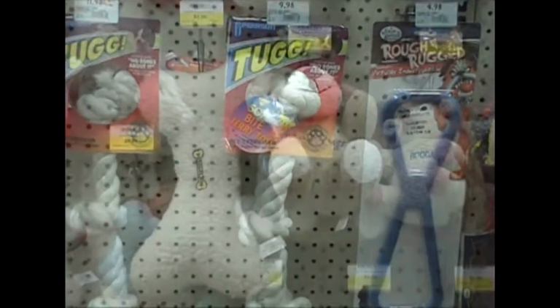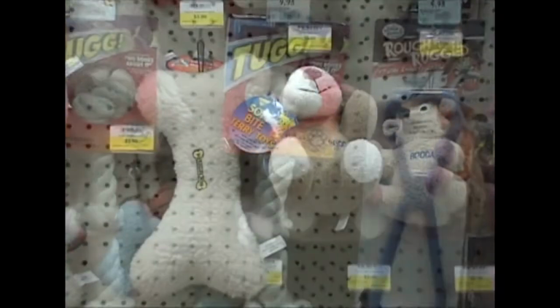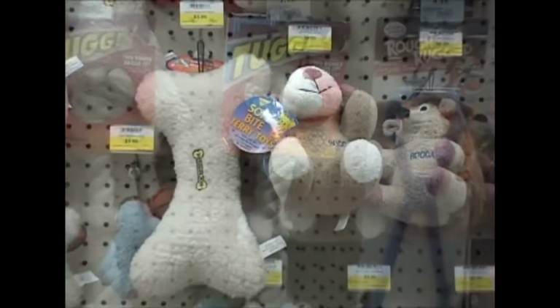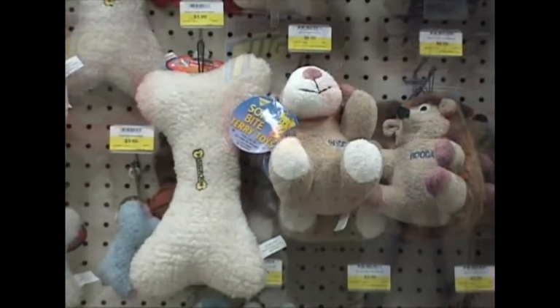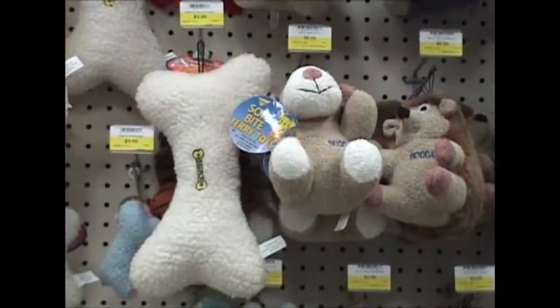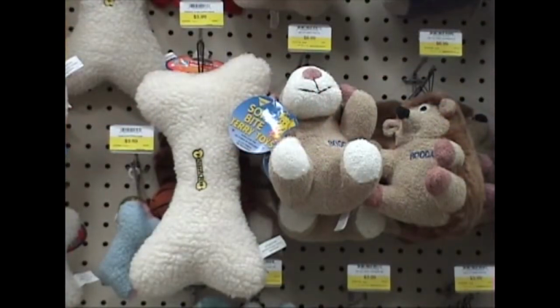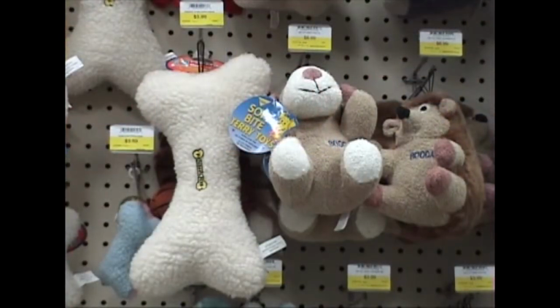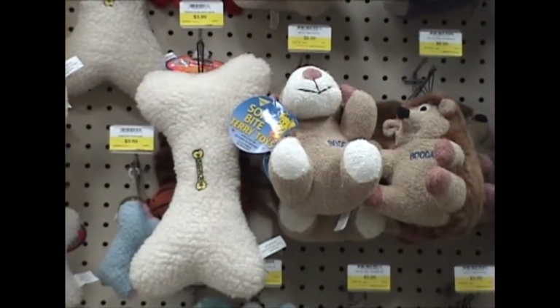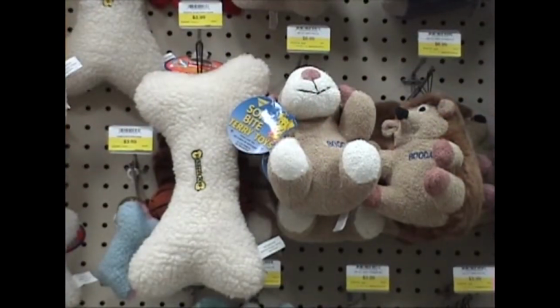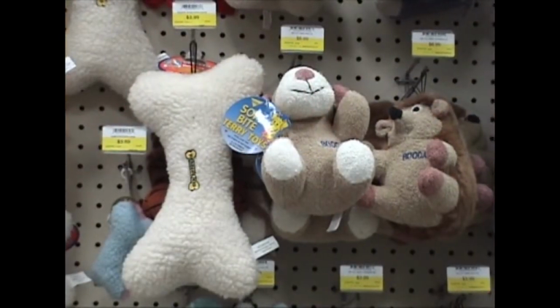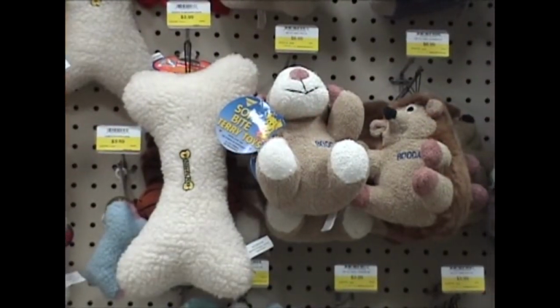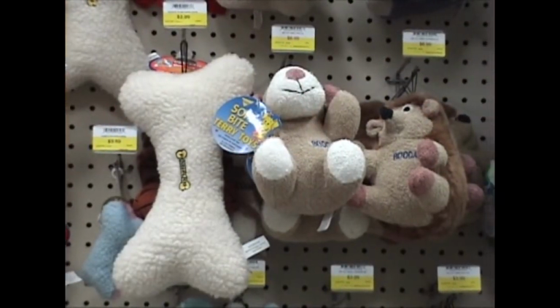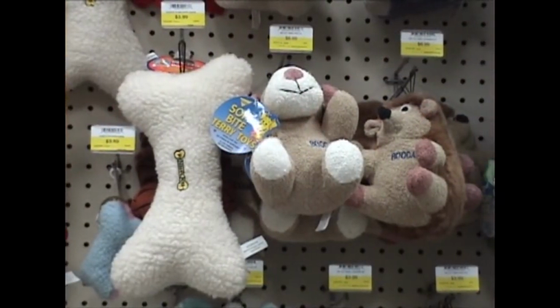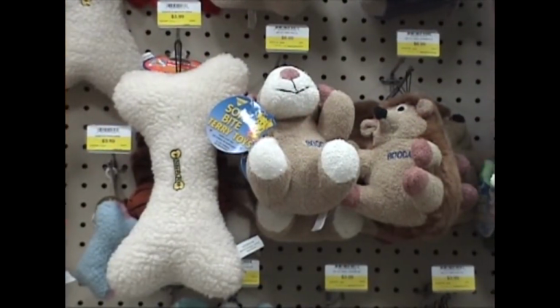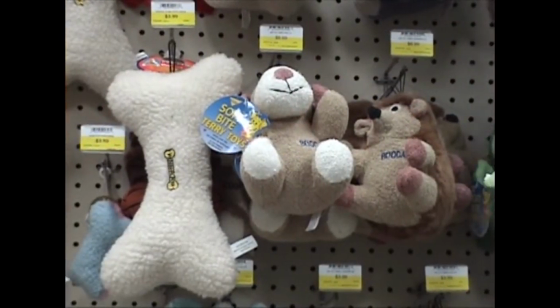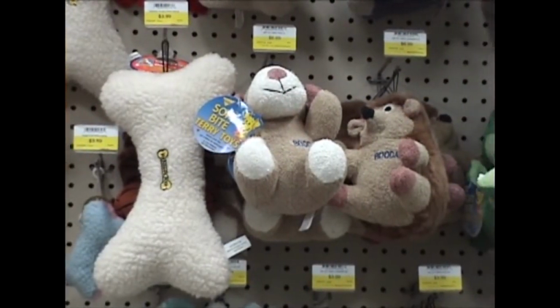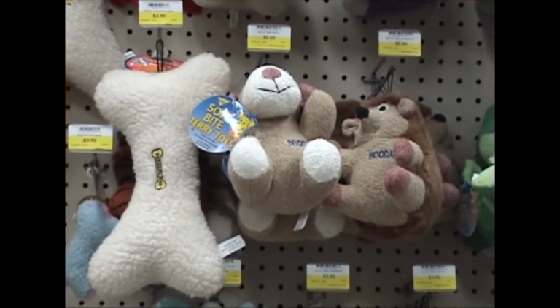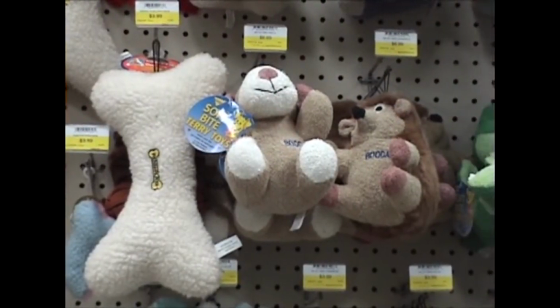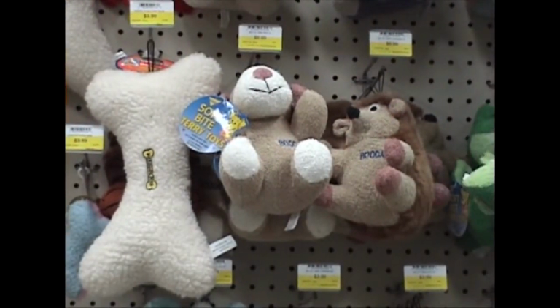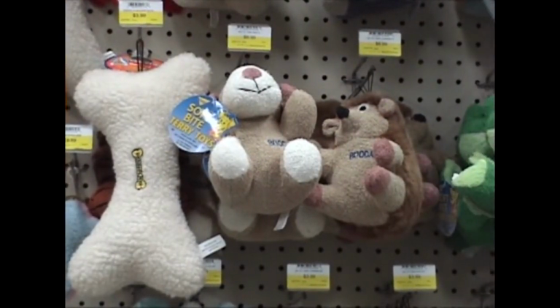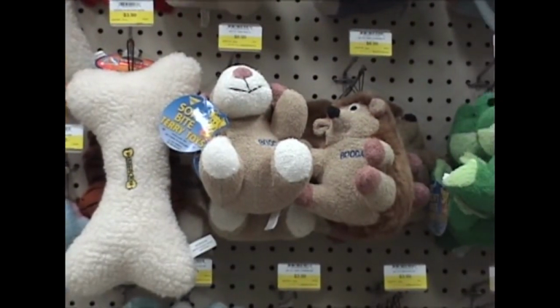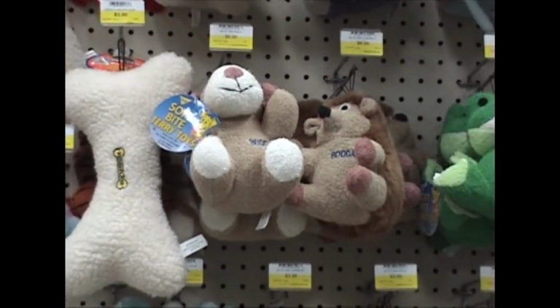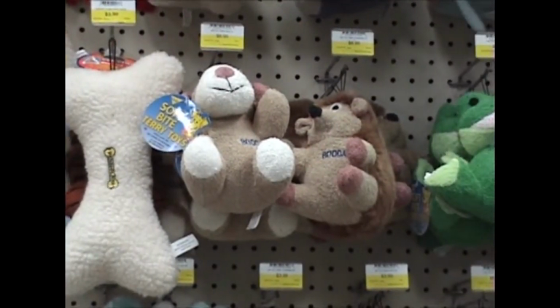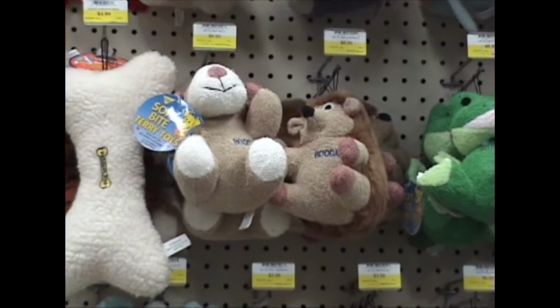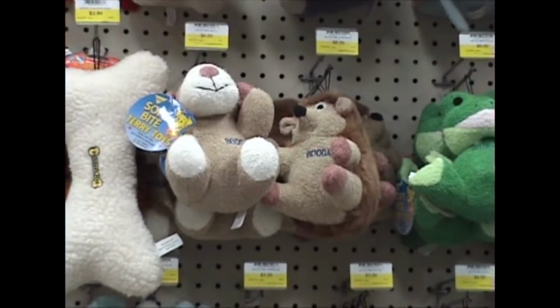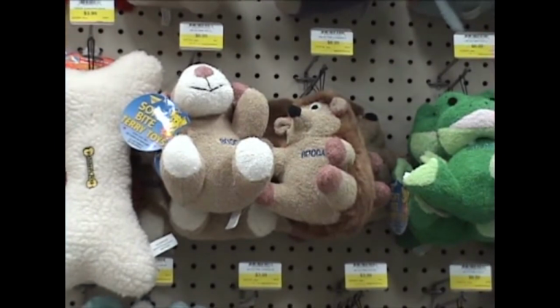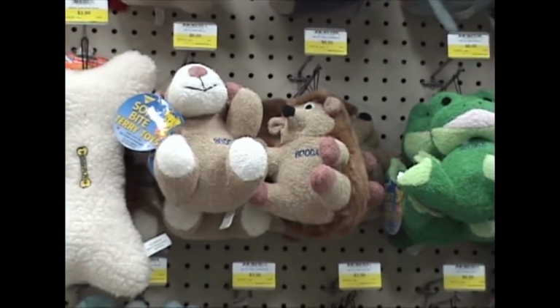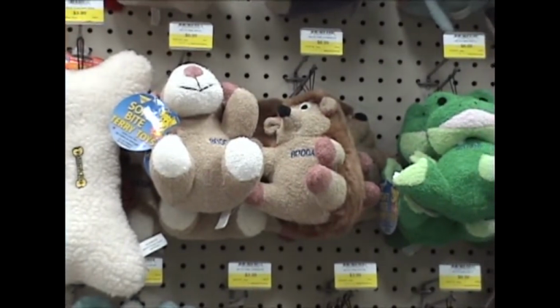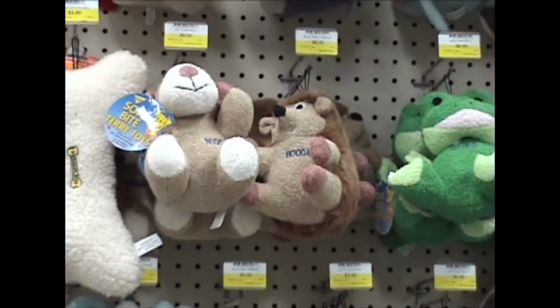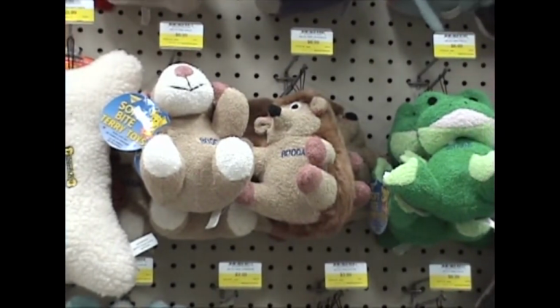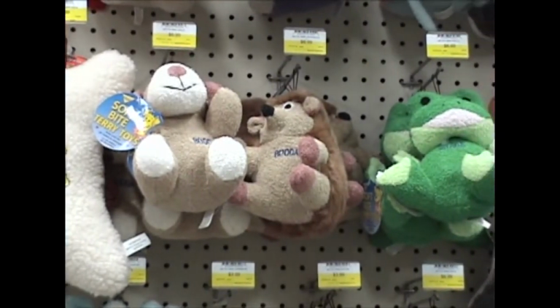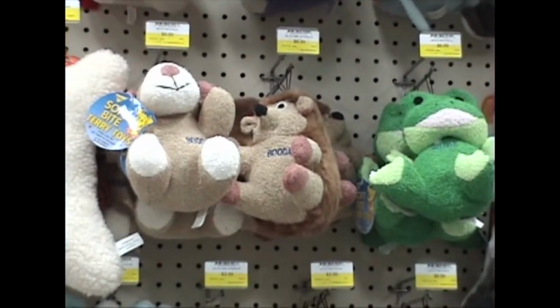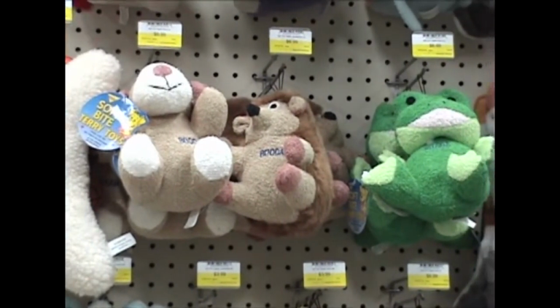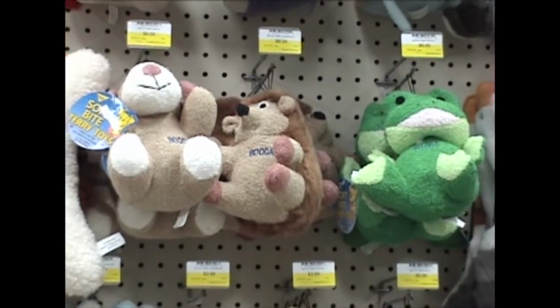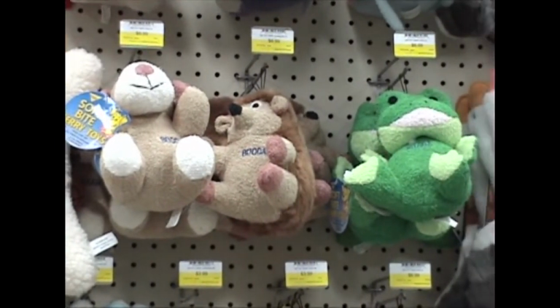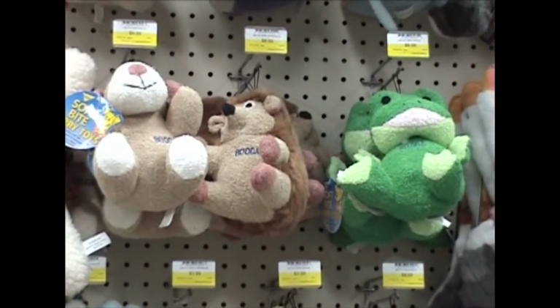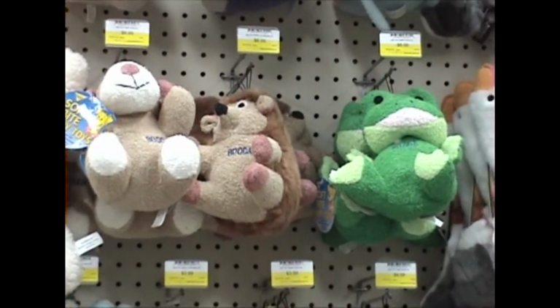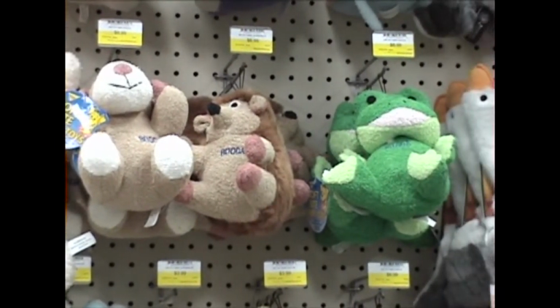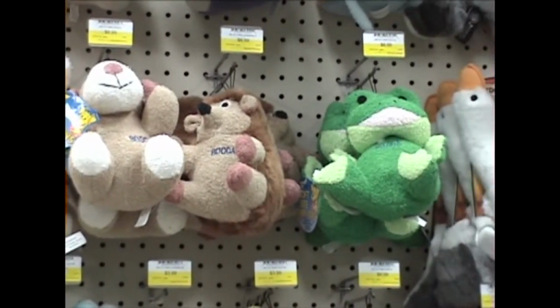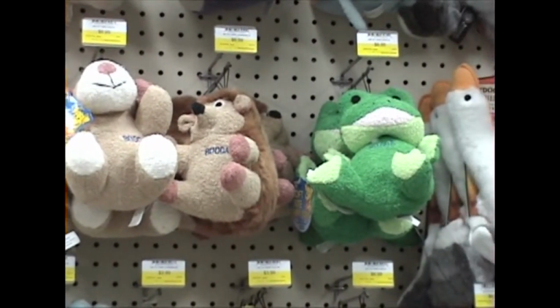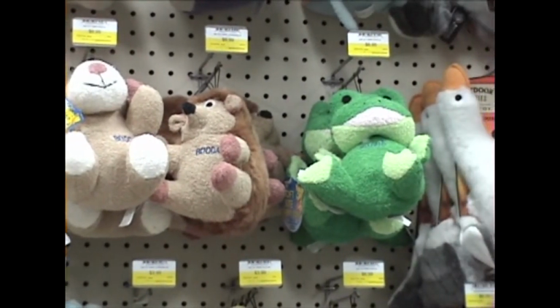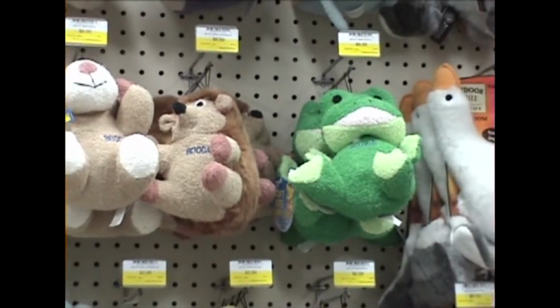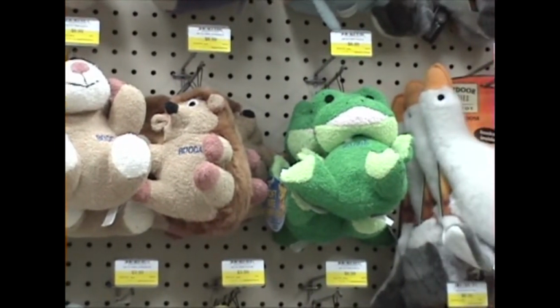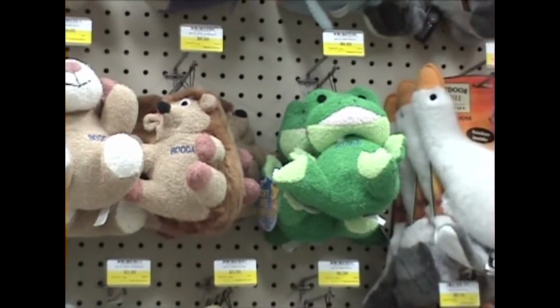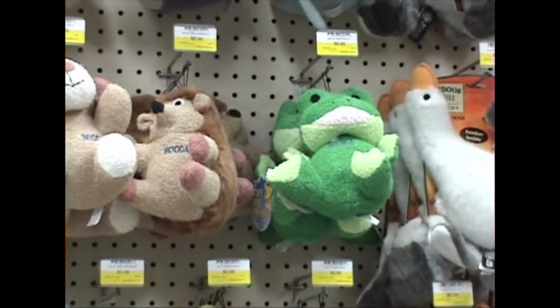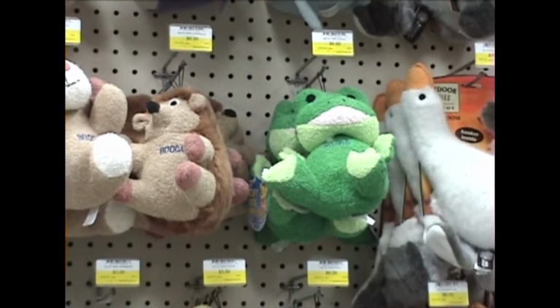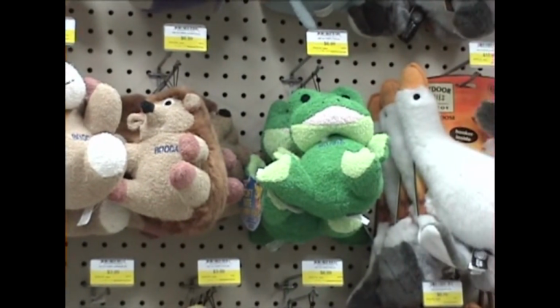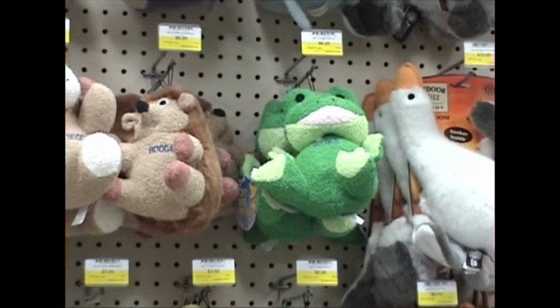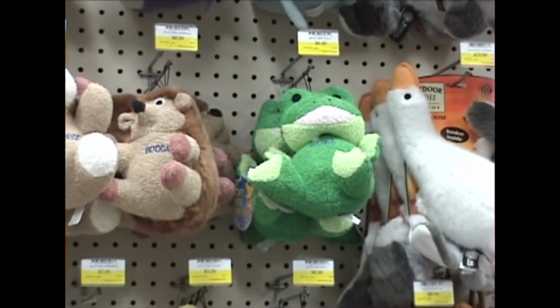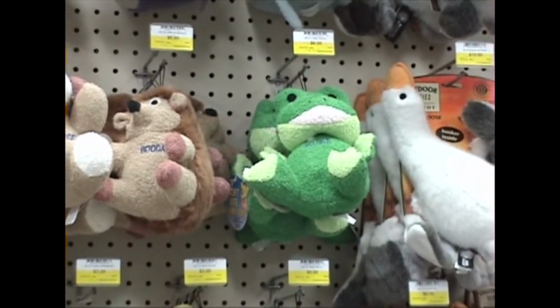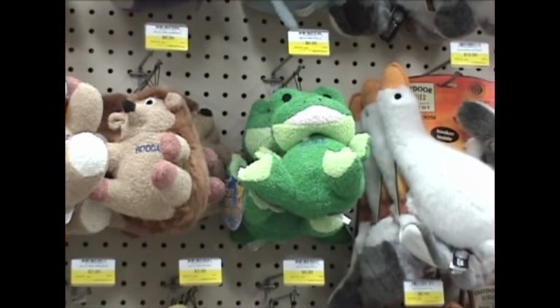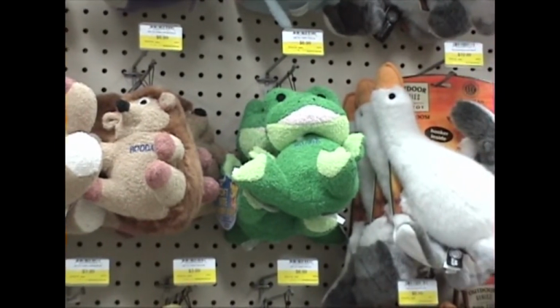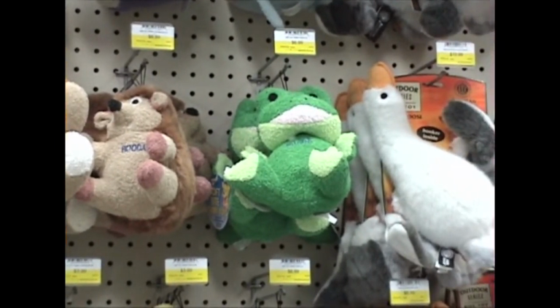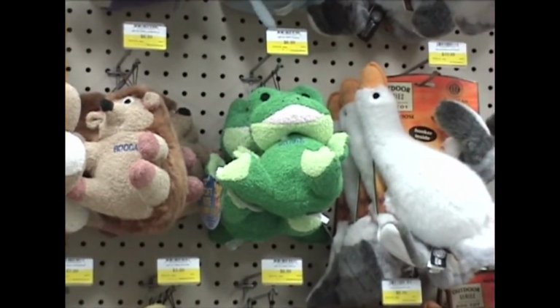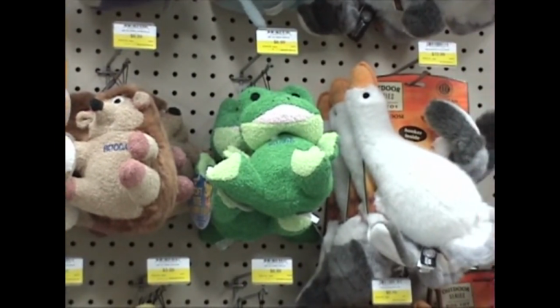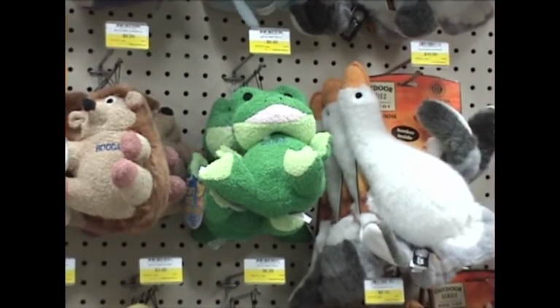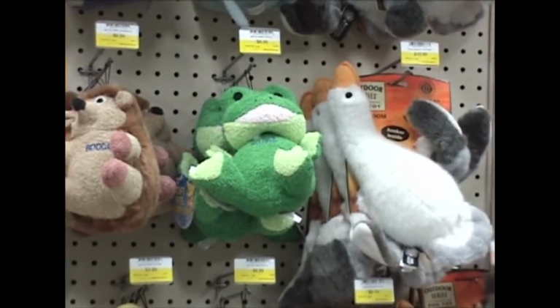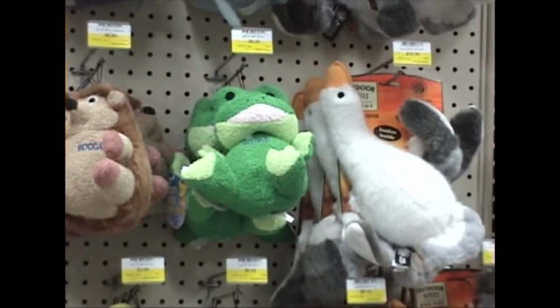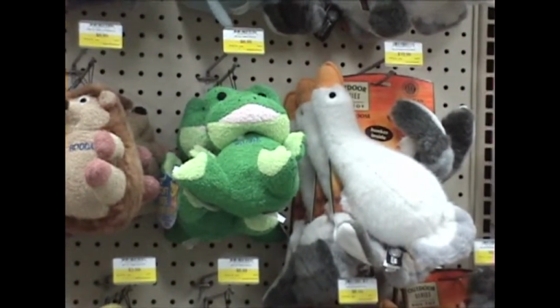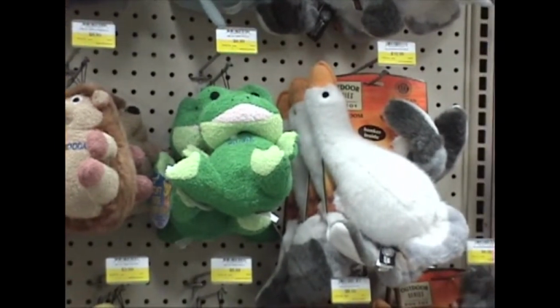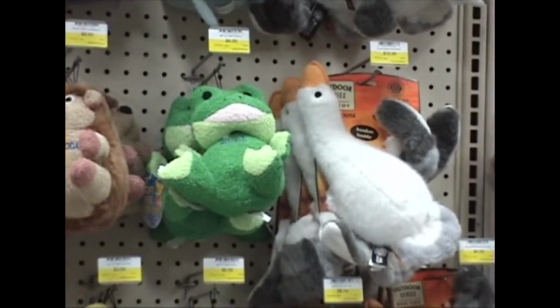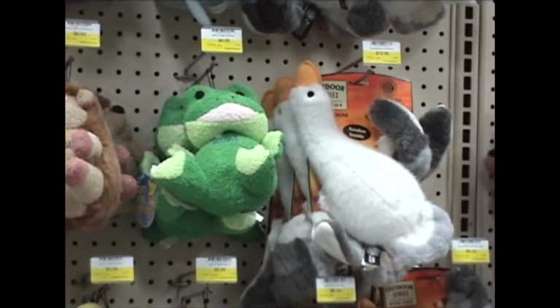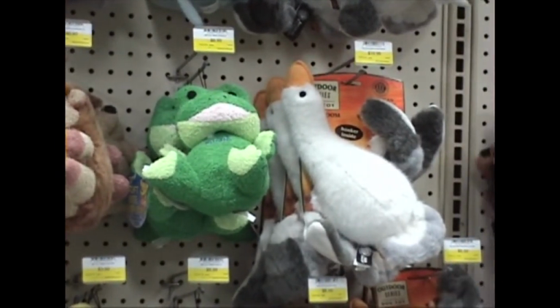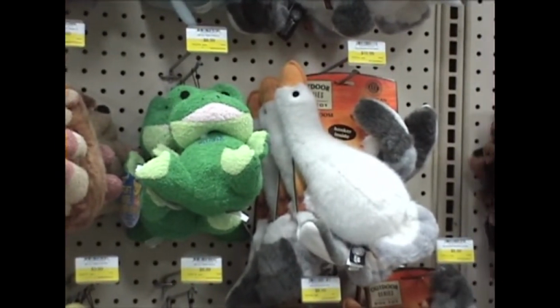Some dogs enjoy retrieving and carrying plush toys made for dogs. These should not be left in your dog's possession until you are sure that they will not destroy them.